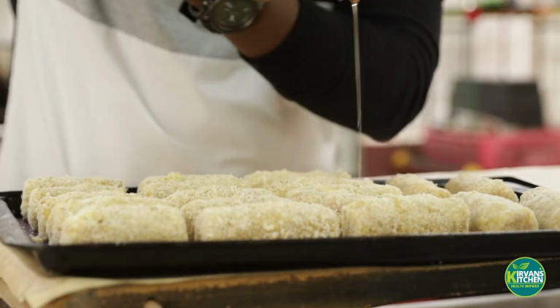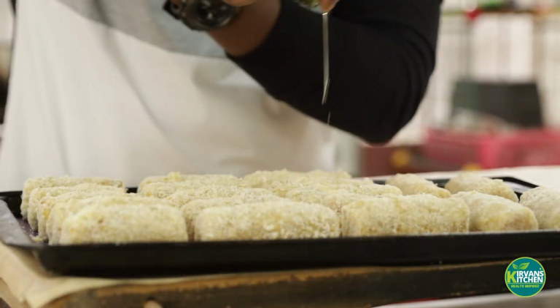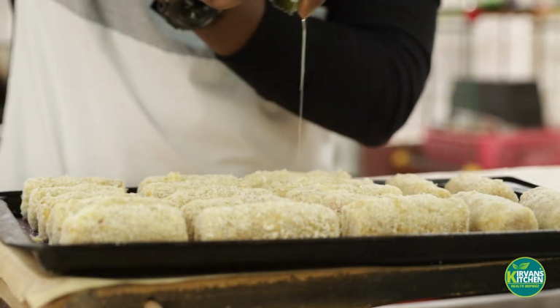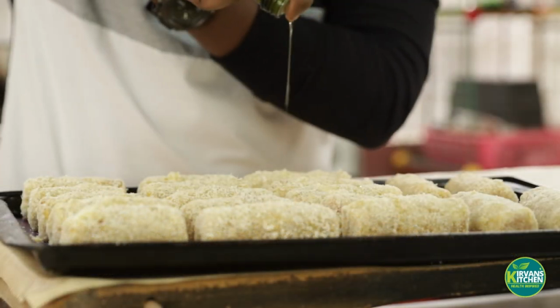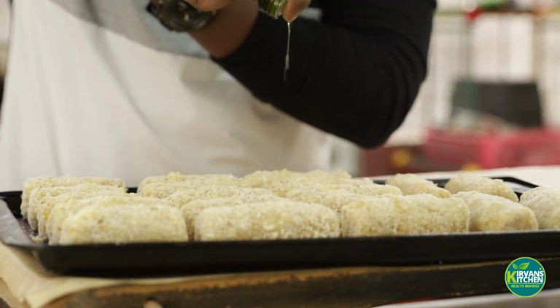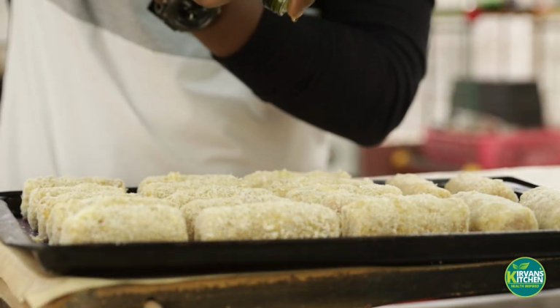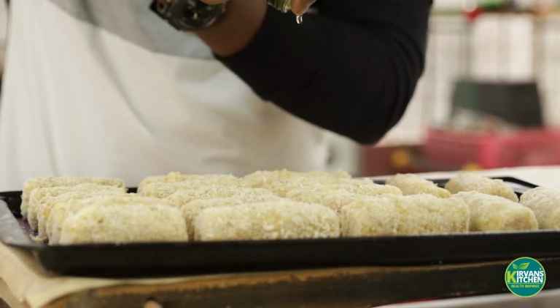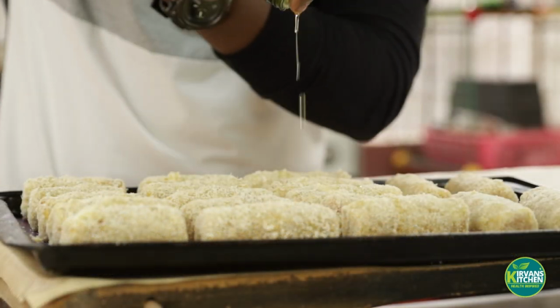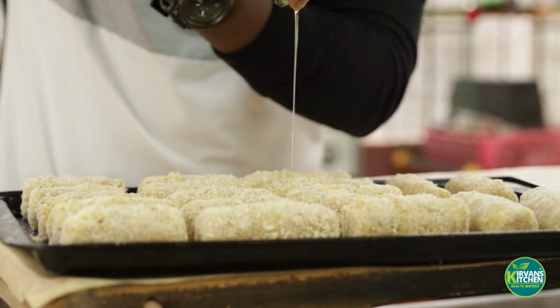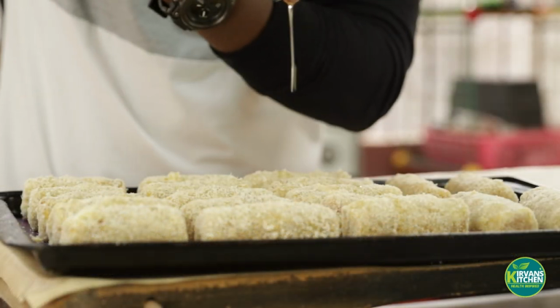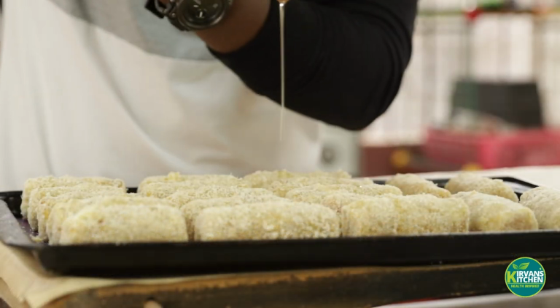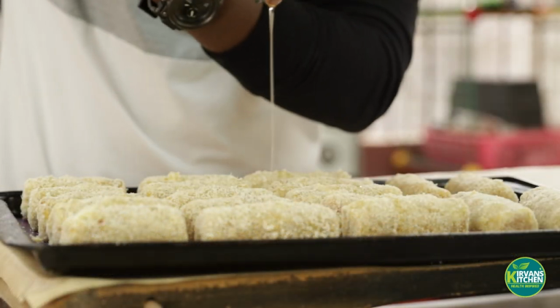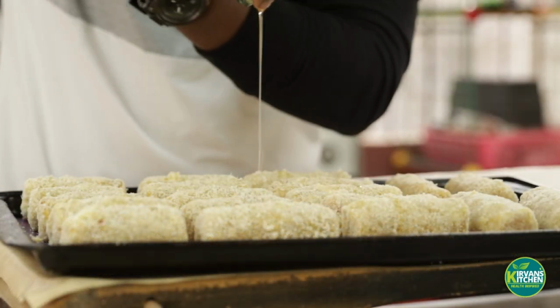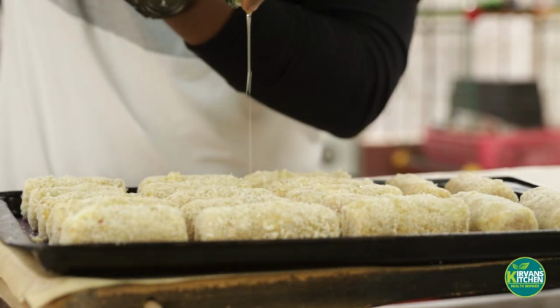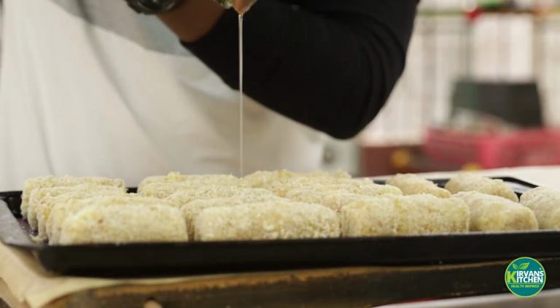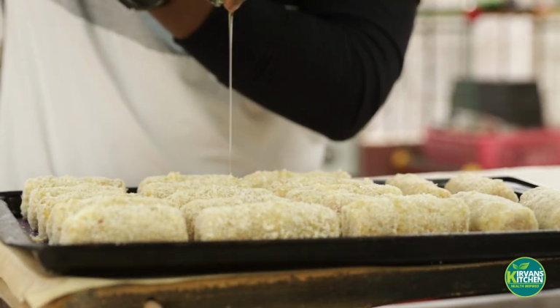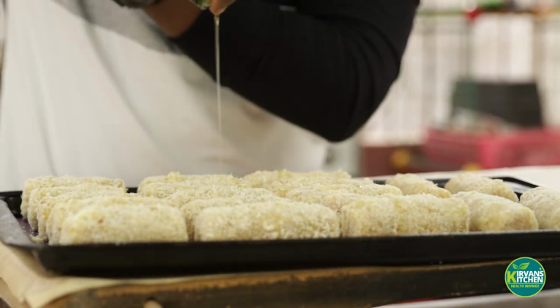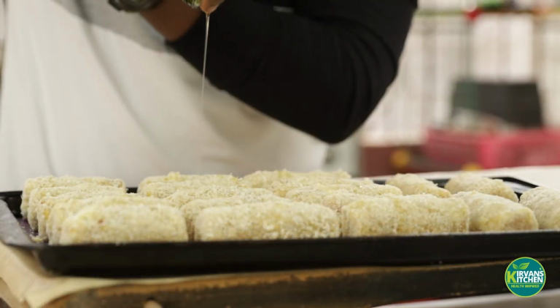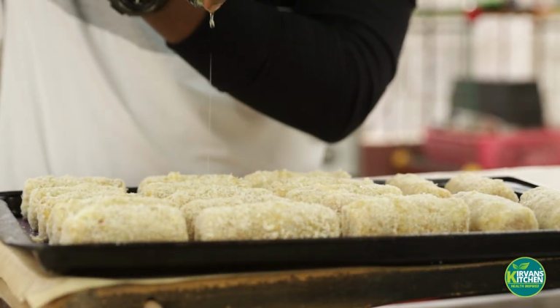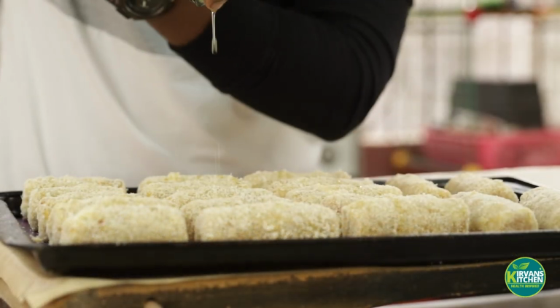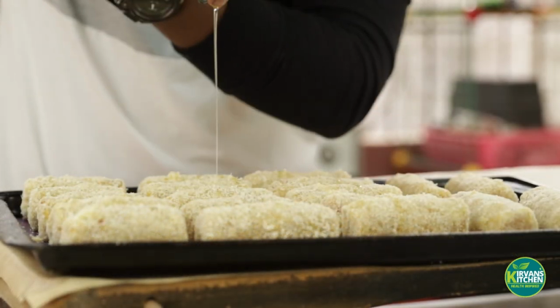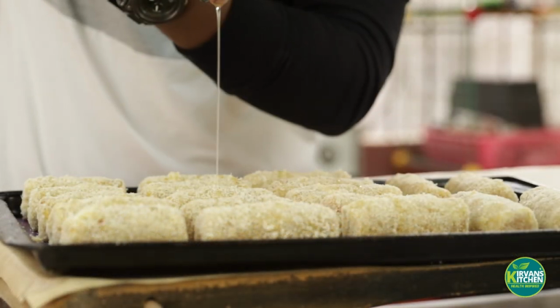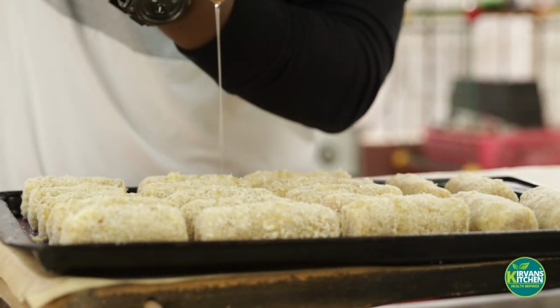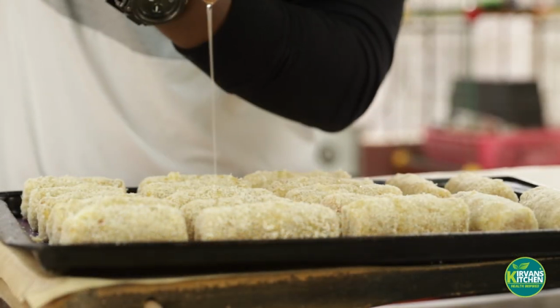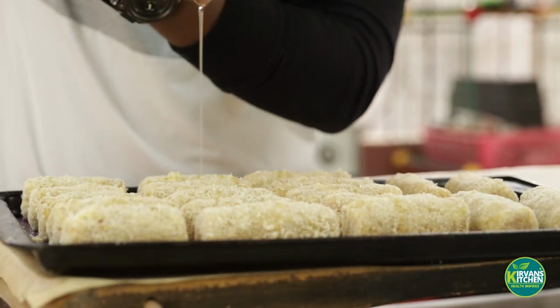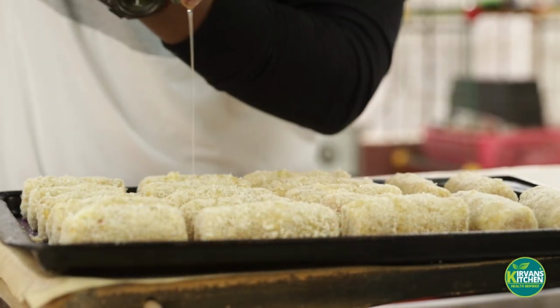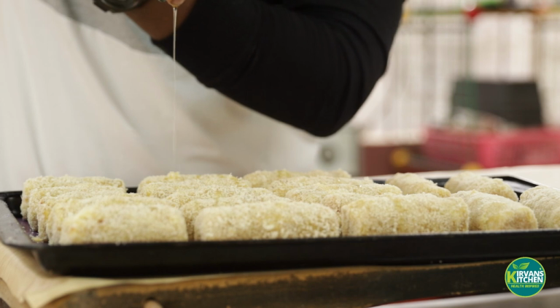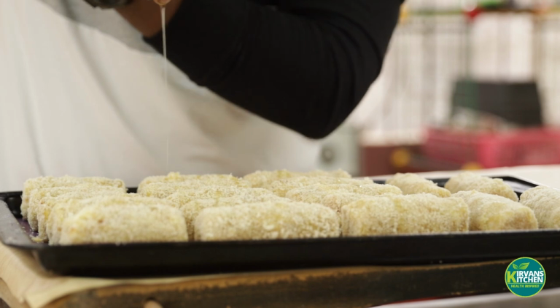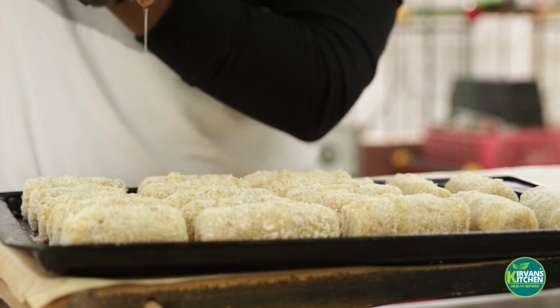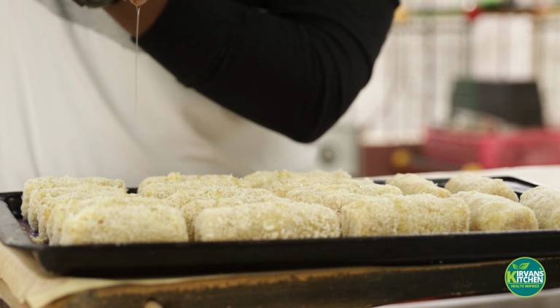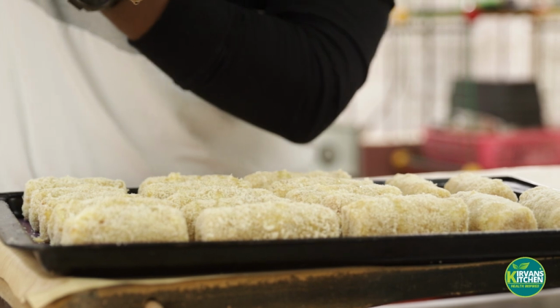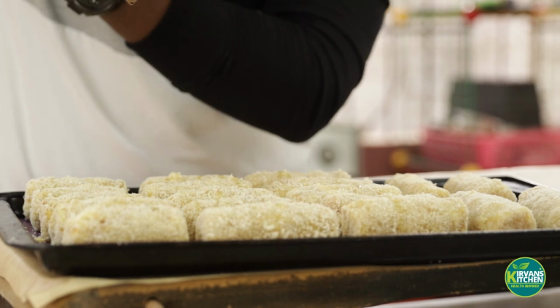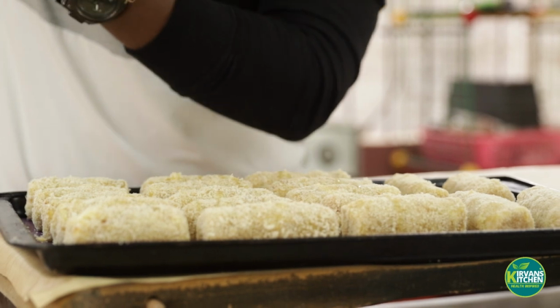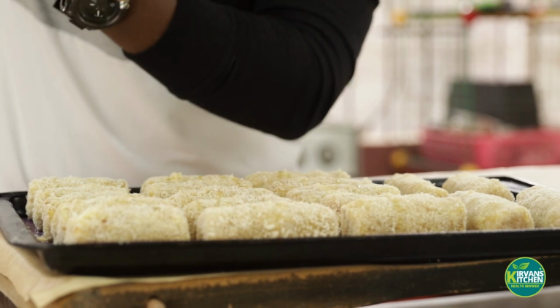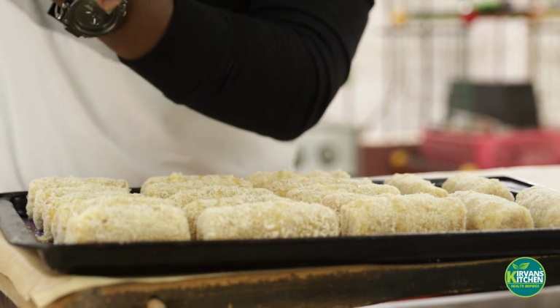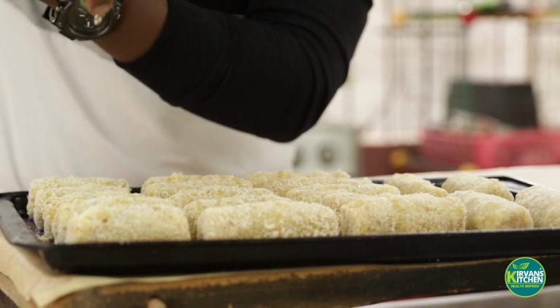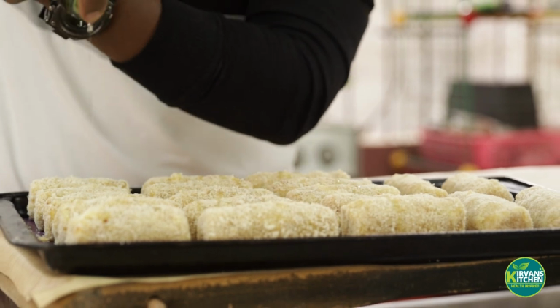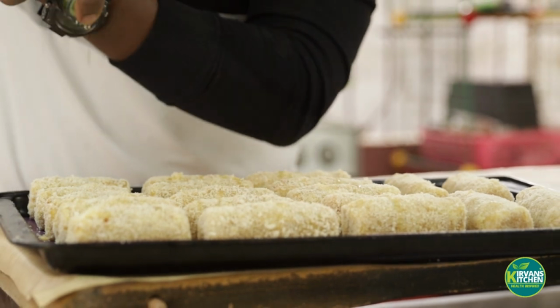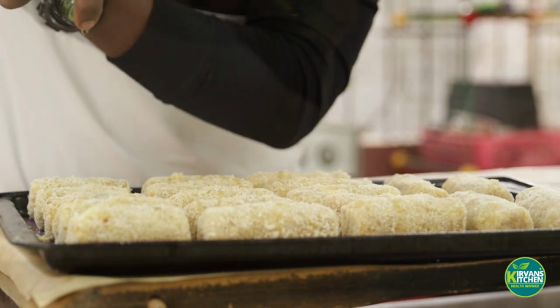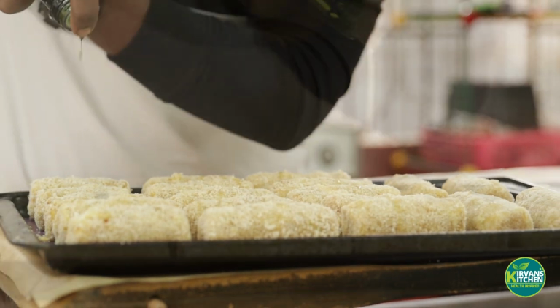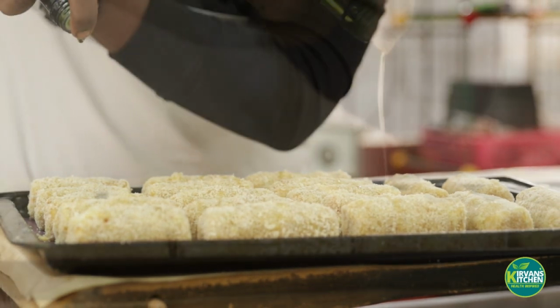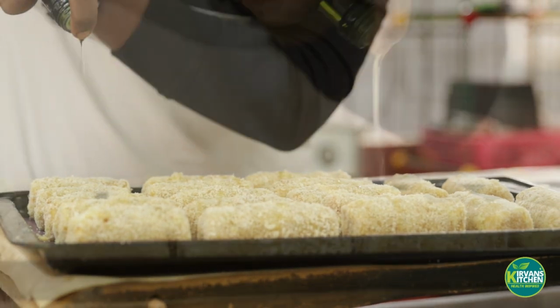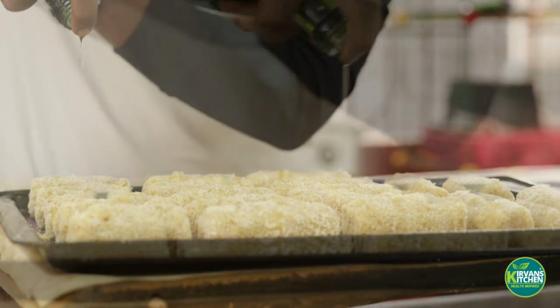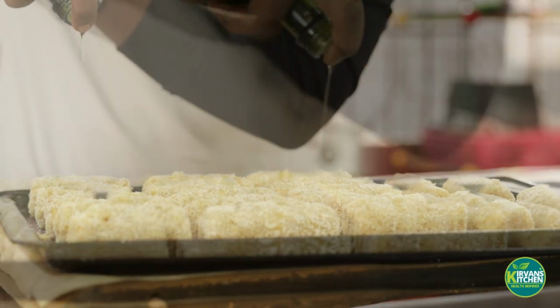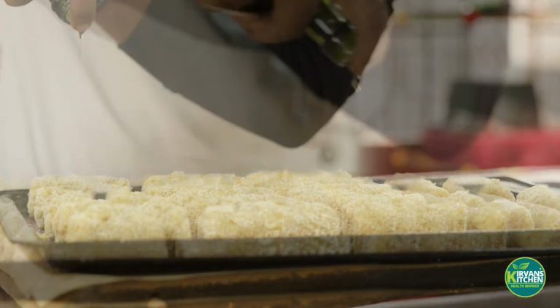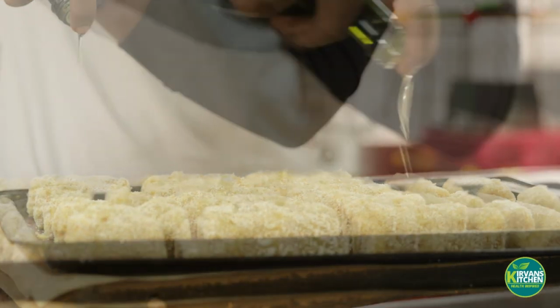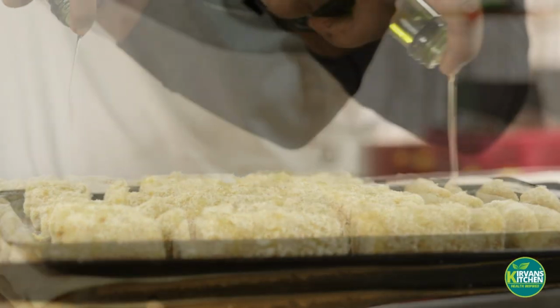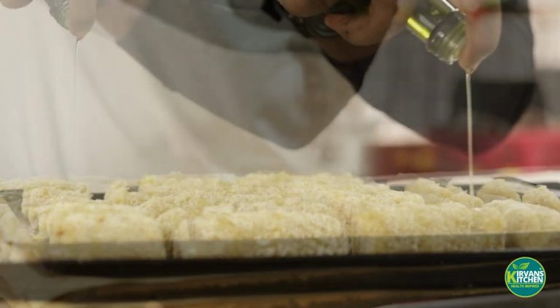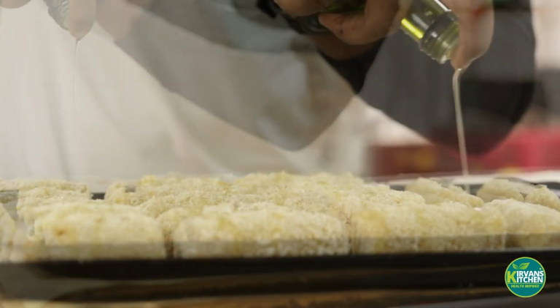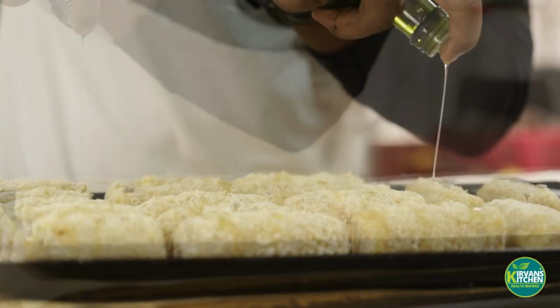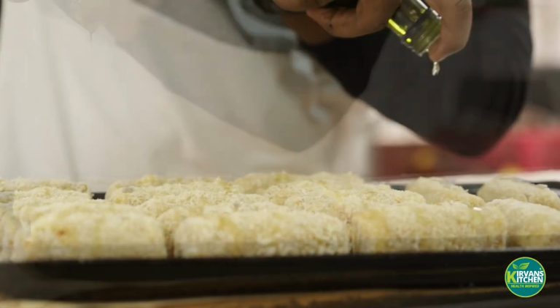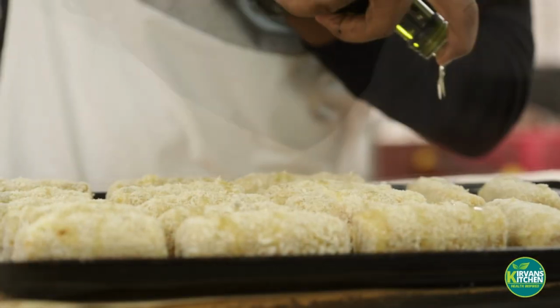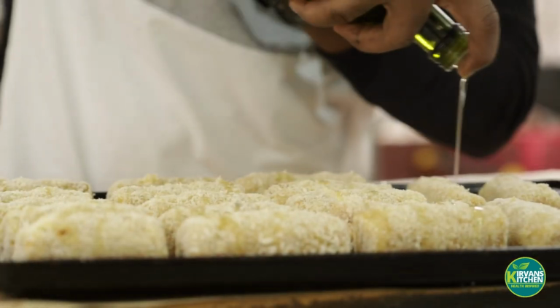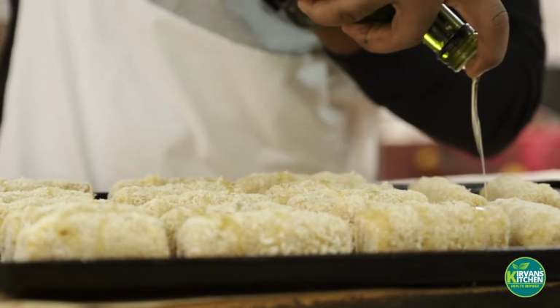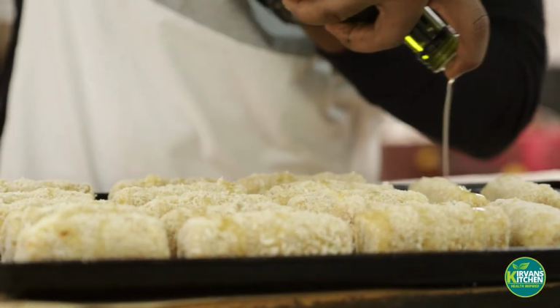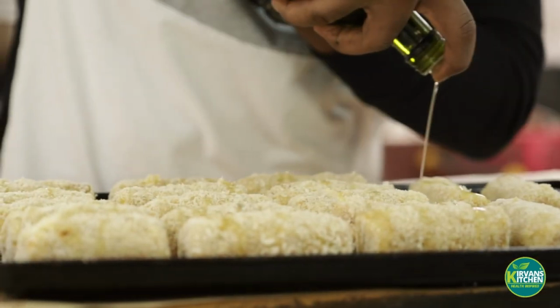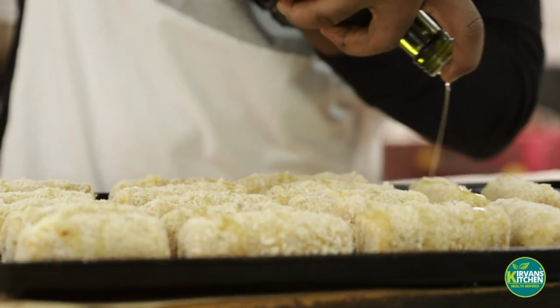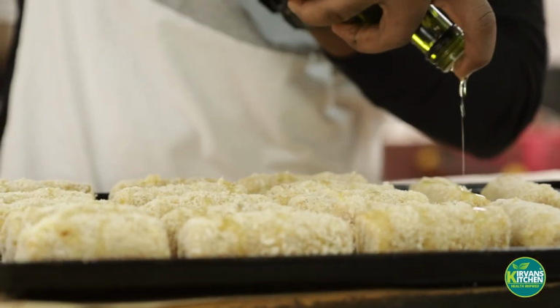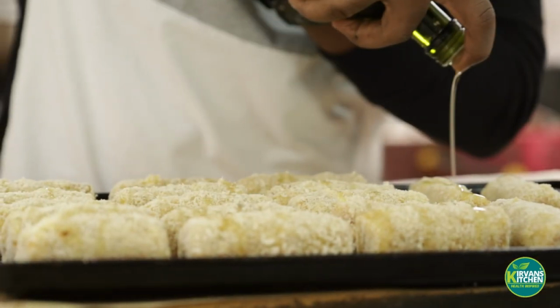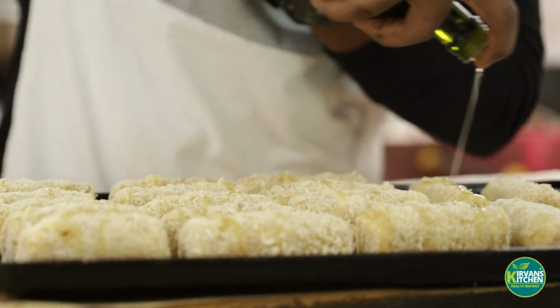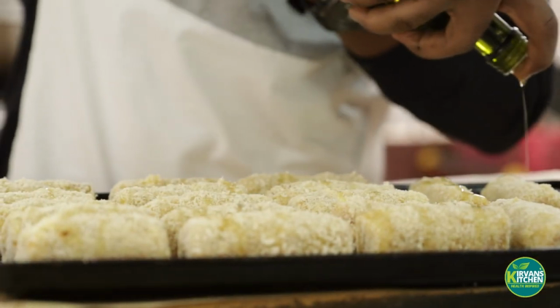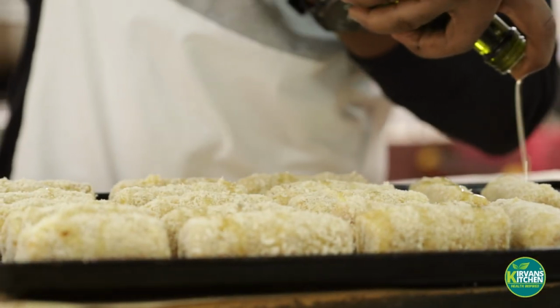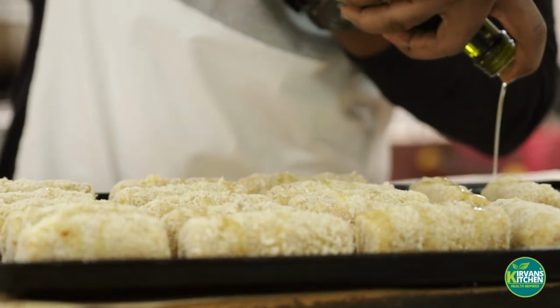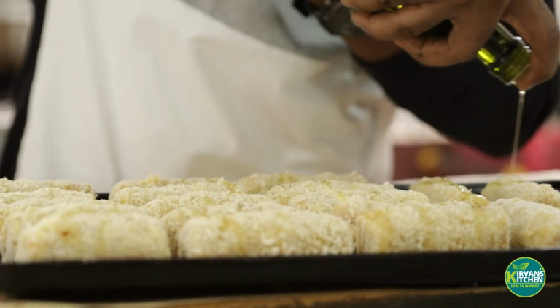I'm just using some oil on top of the lugs because it'll add to the texture, the color, and also the flavor — but it's not necessary.